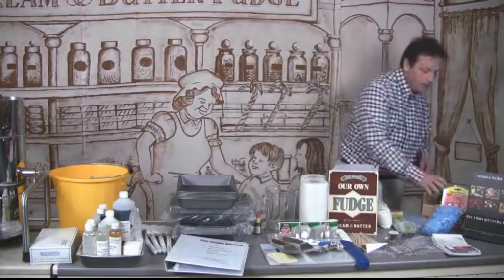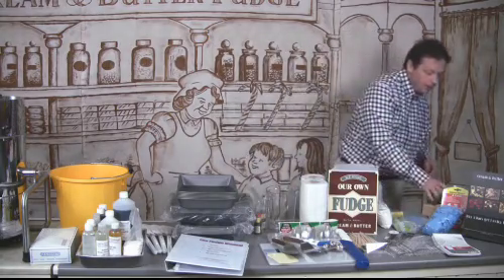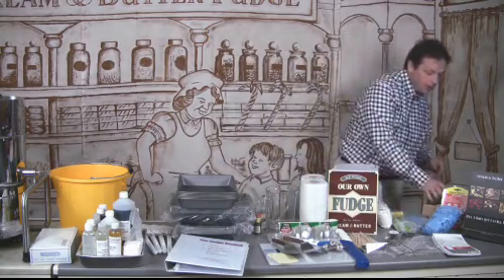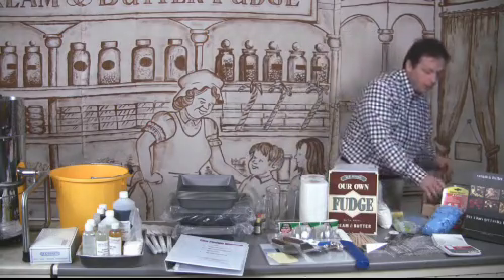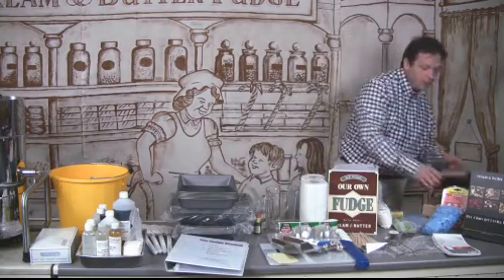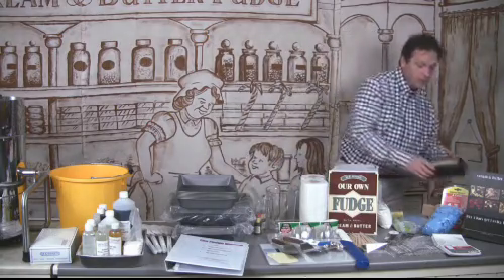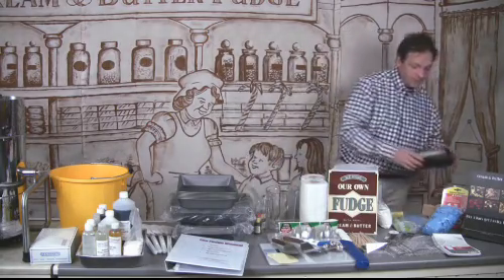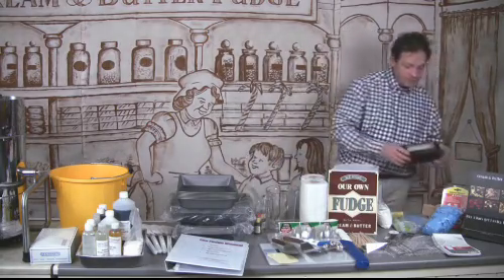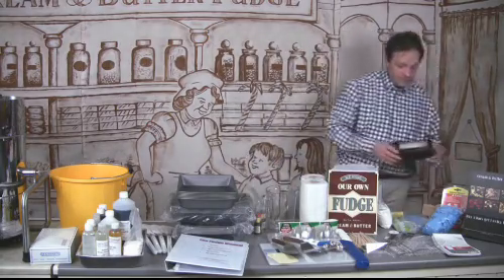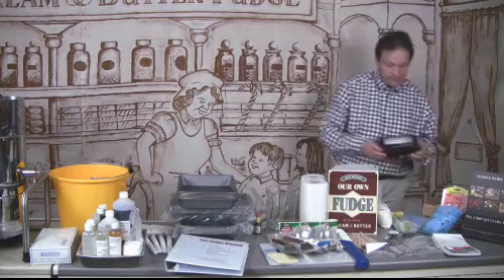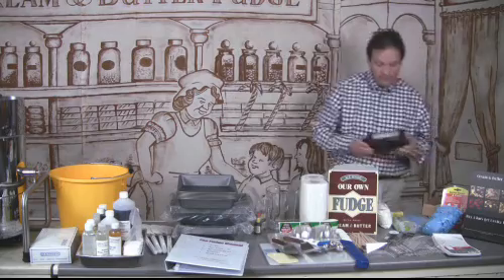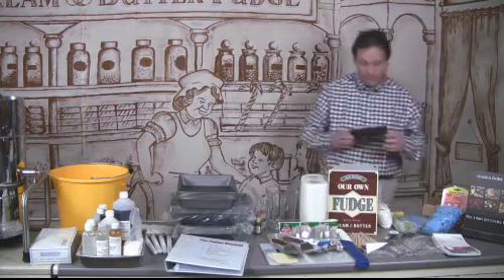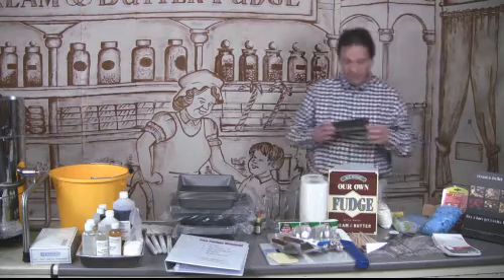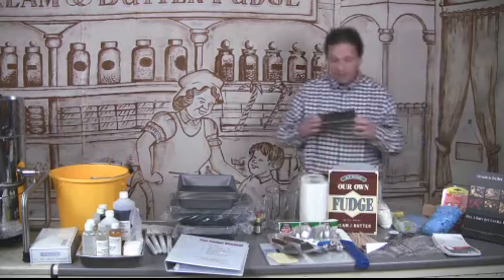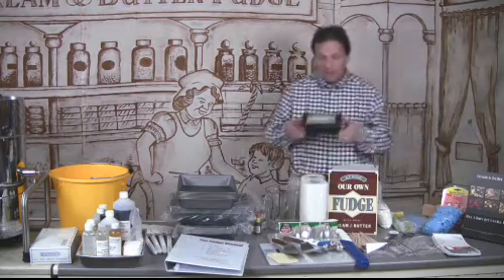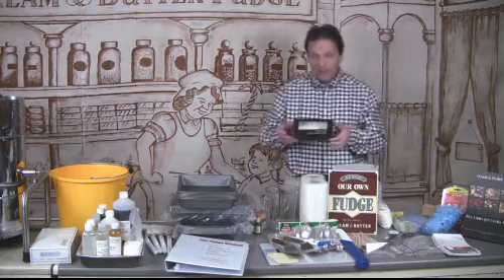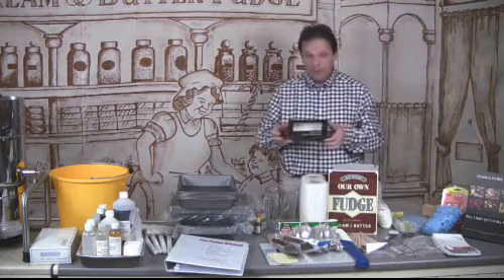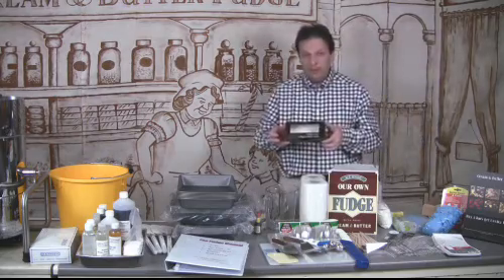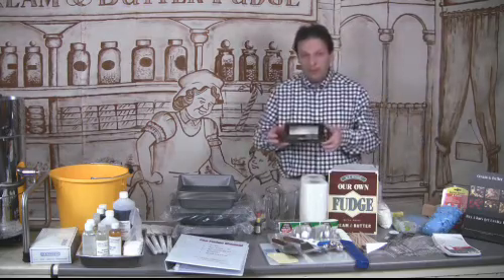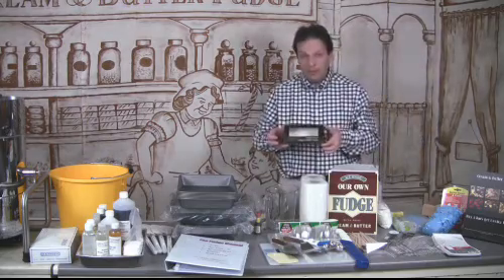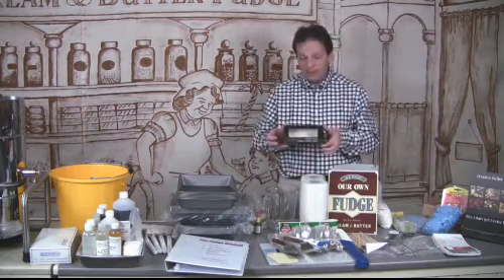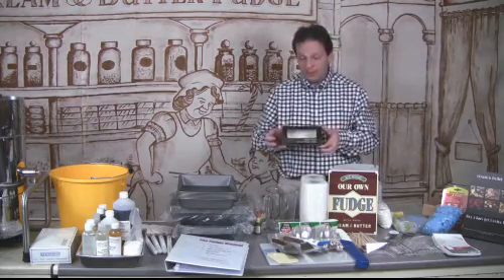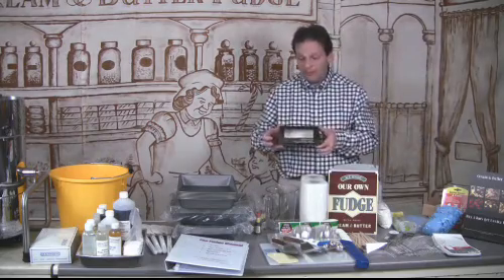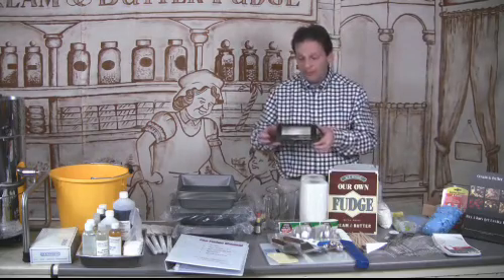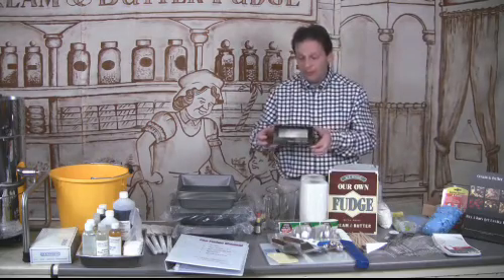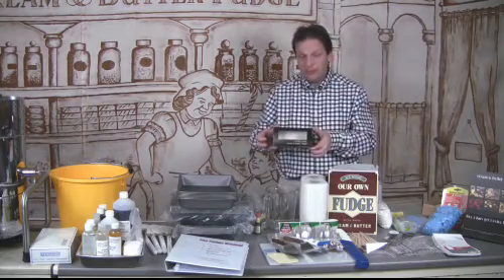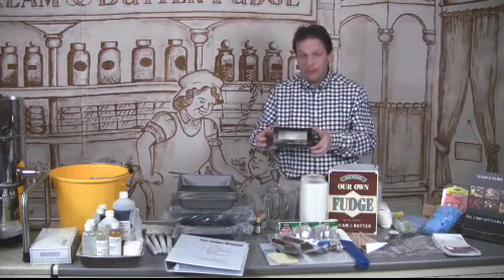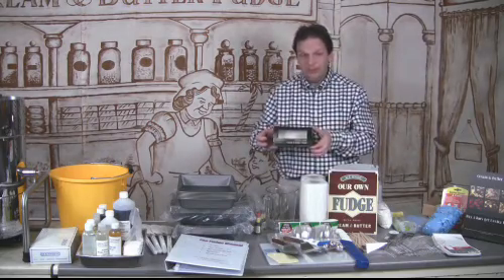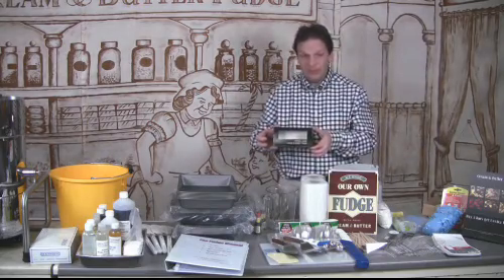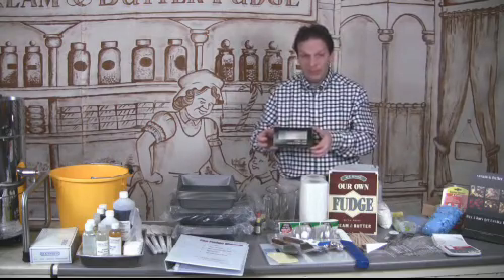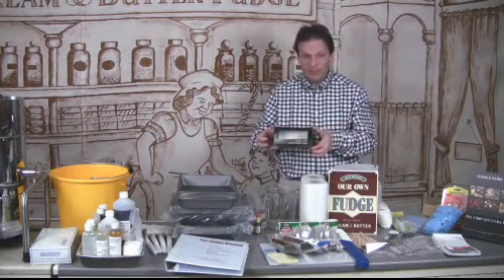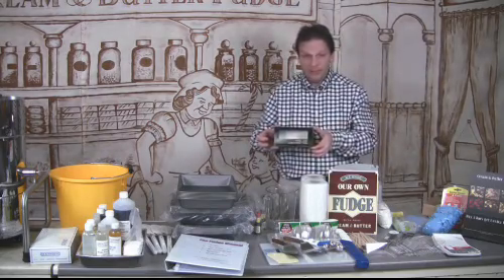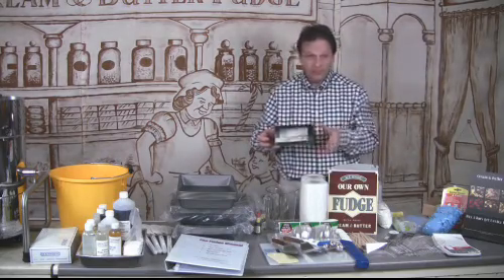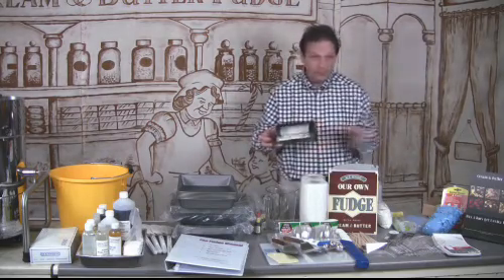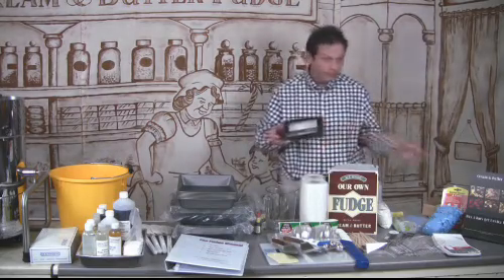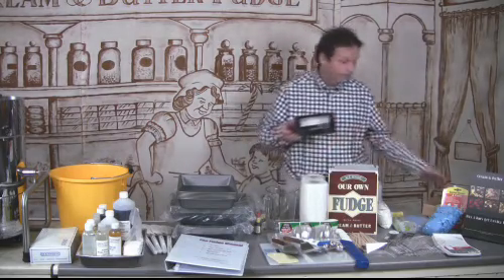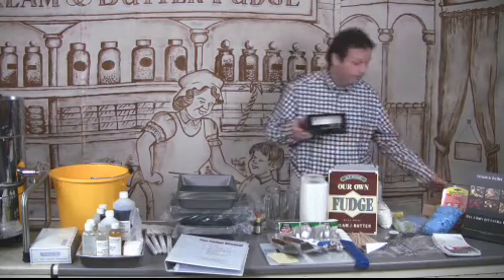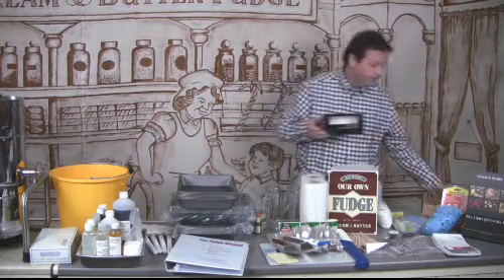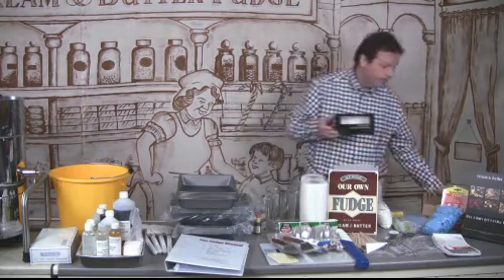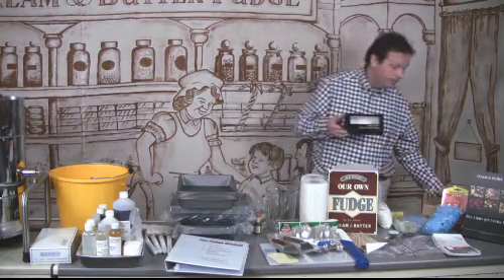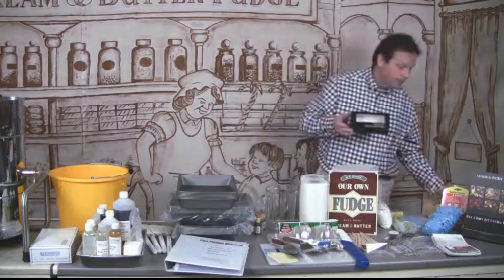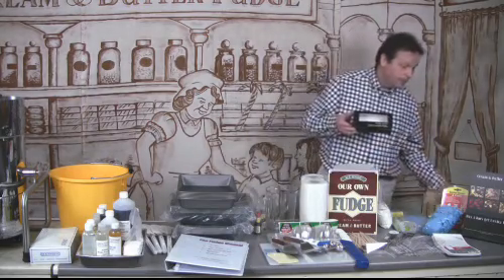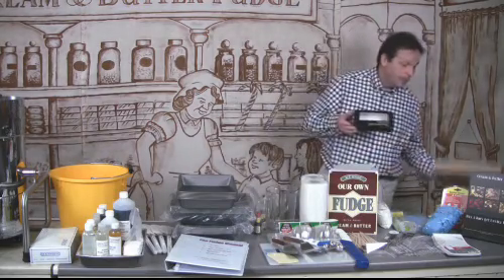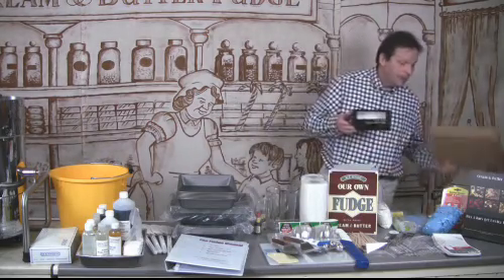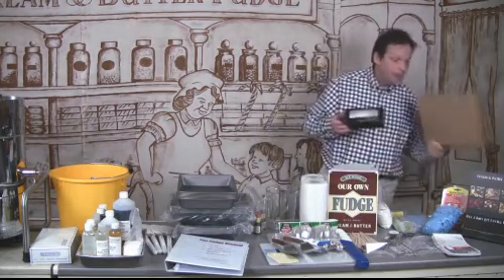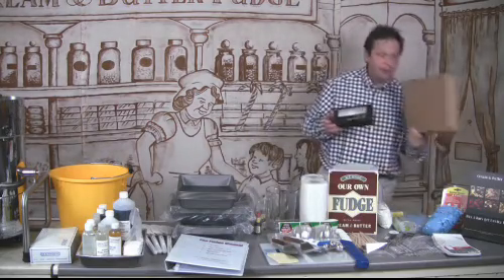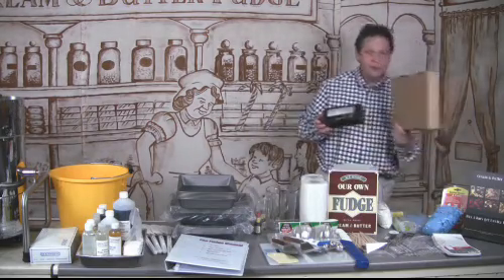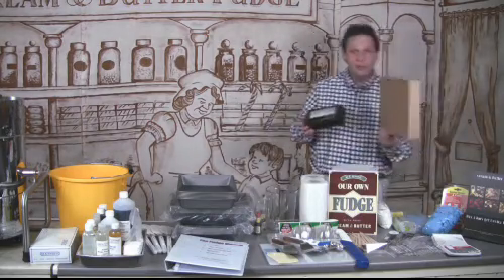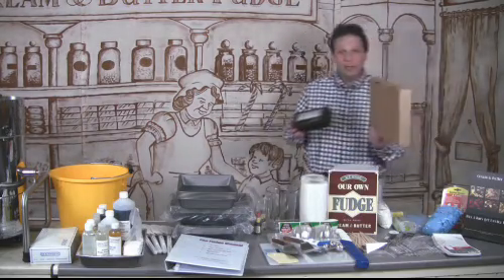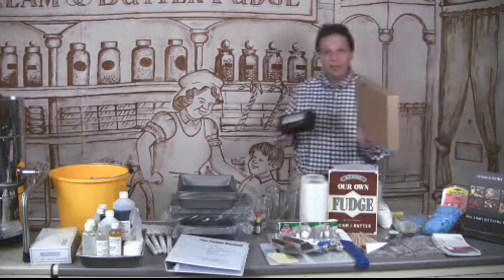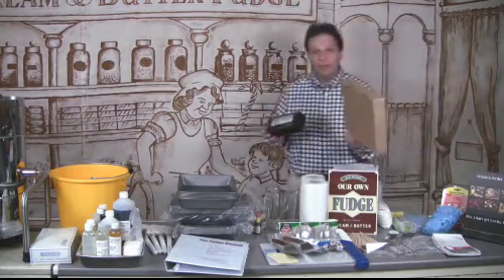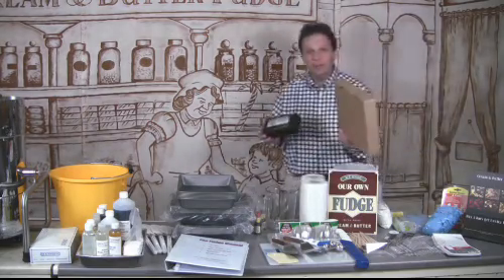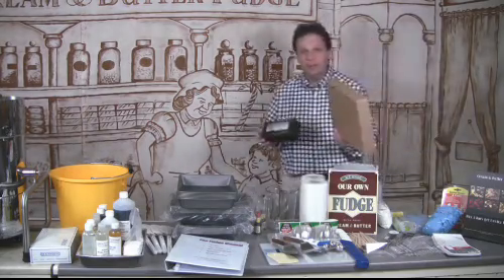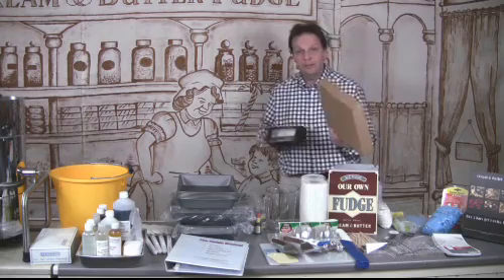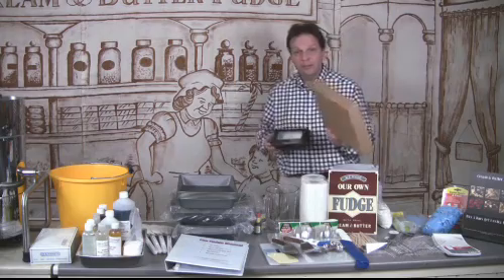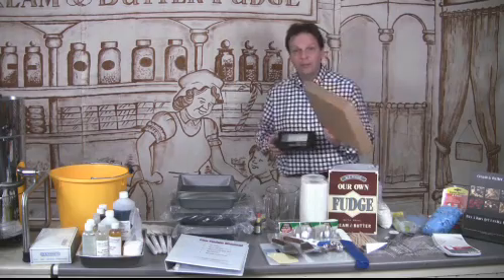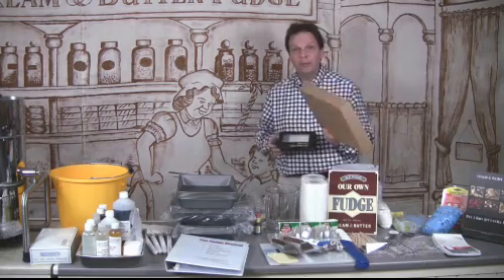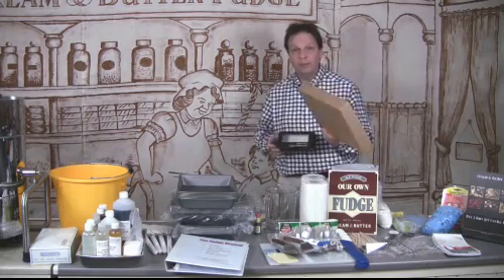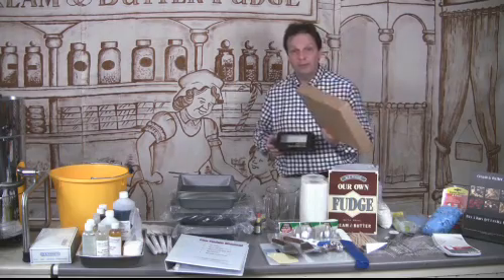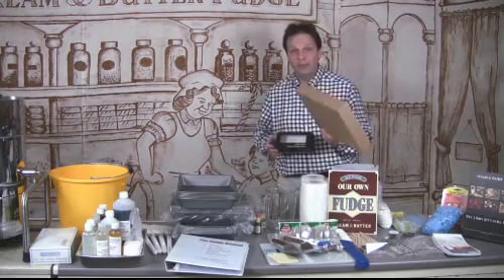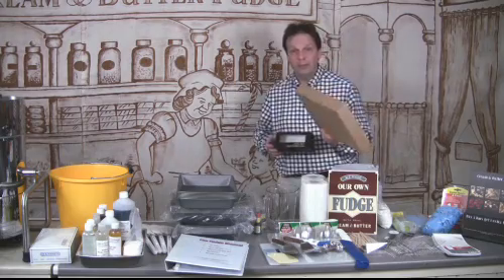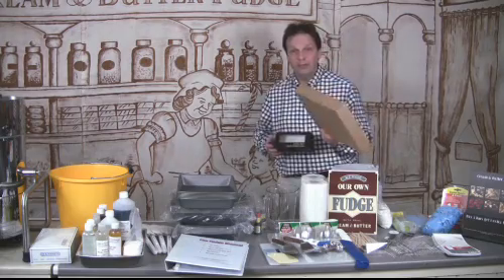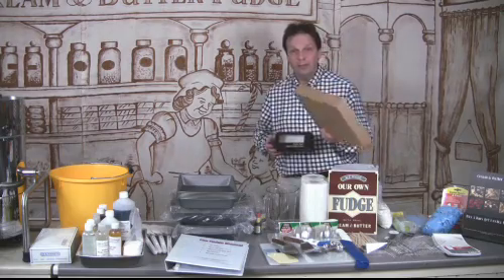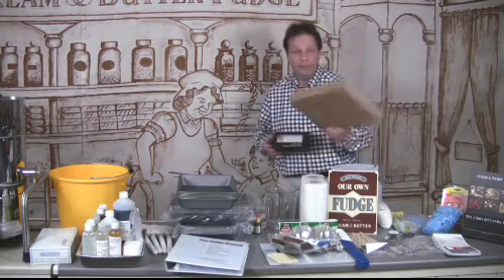You also receive a set of boxes for selling the fudge and some cartons for storing the fudge overnight.